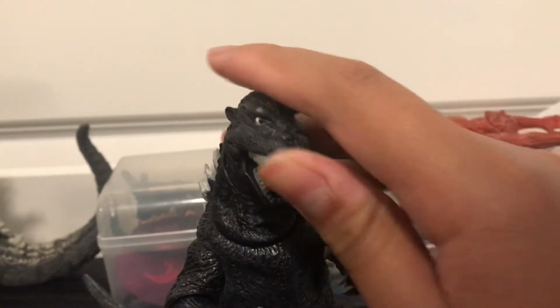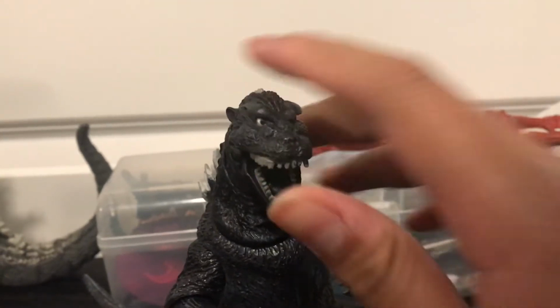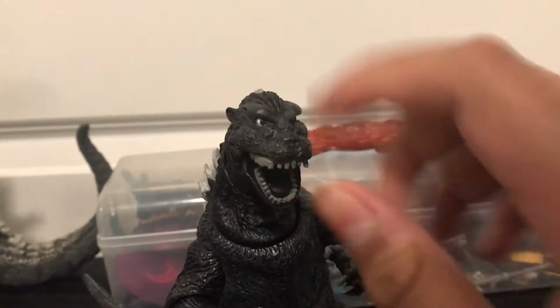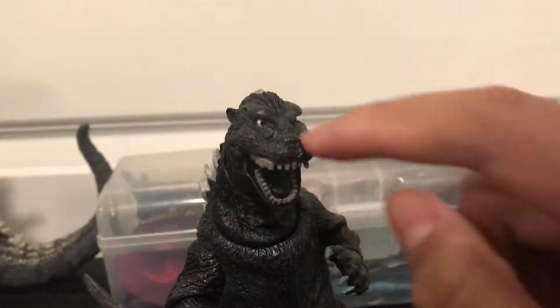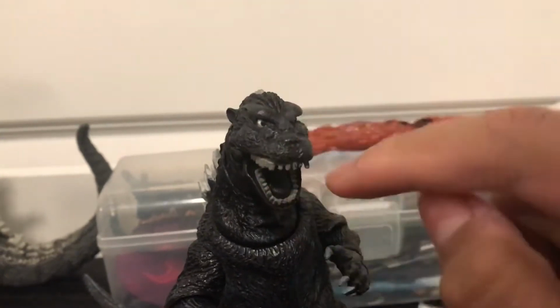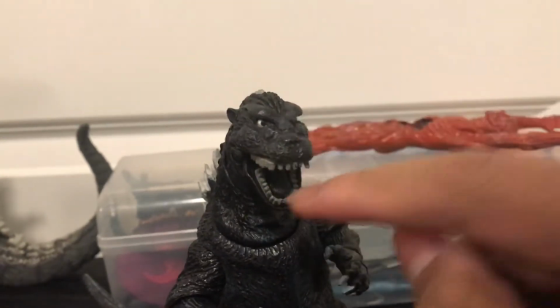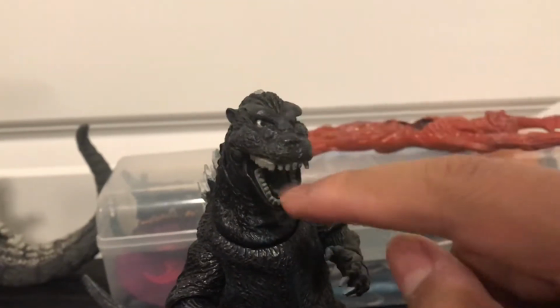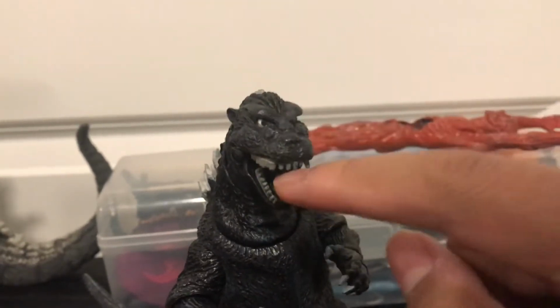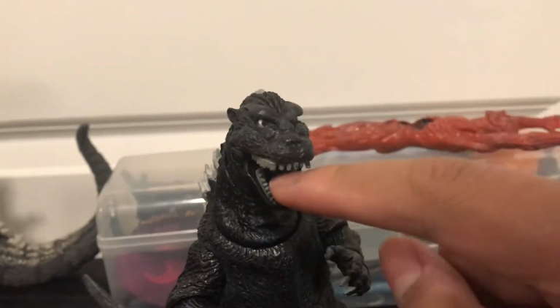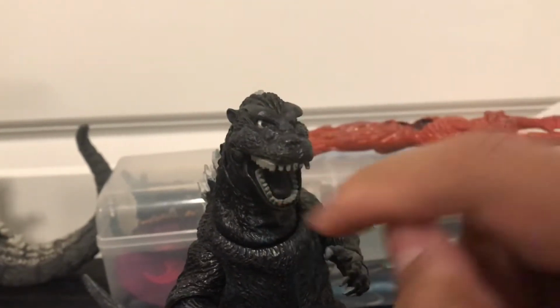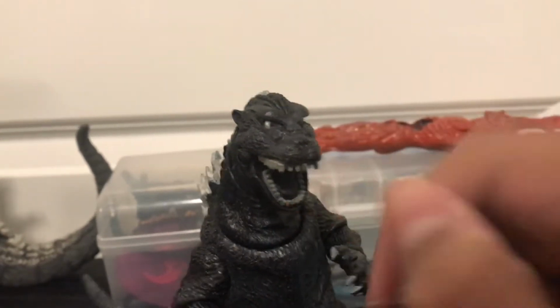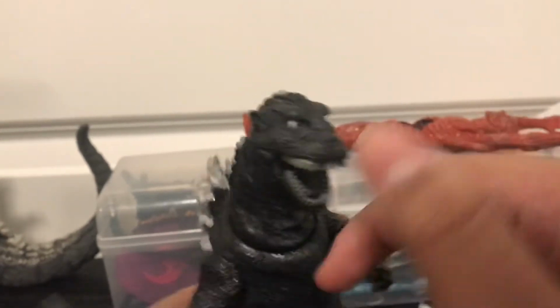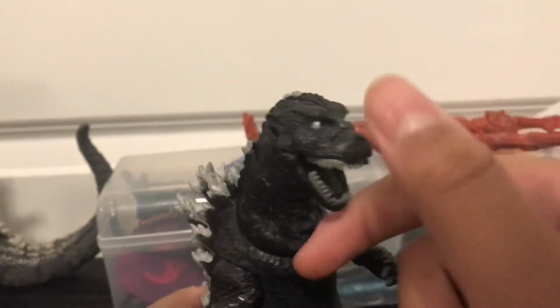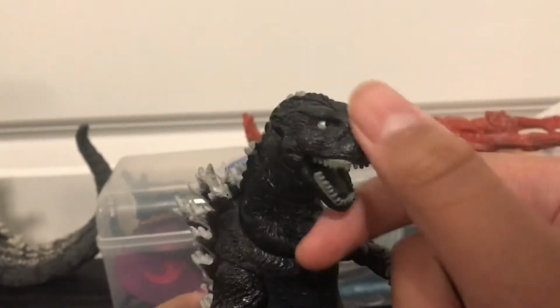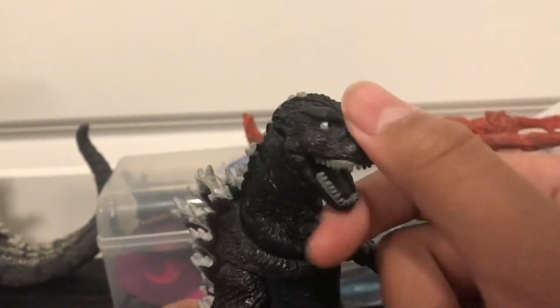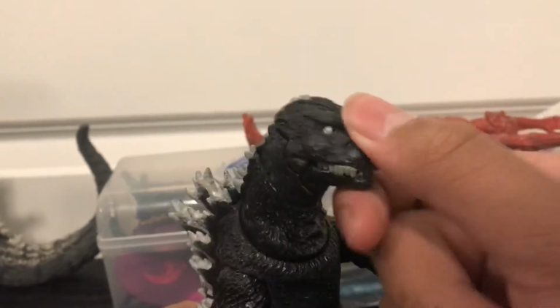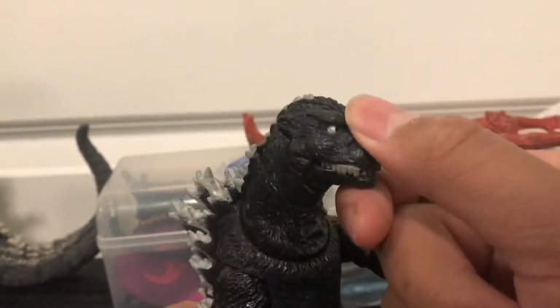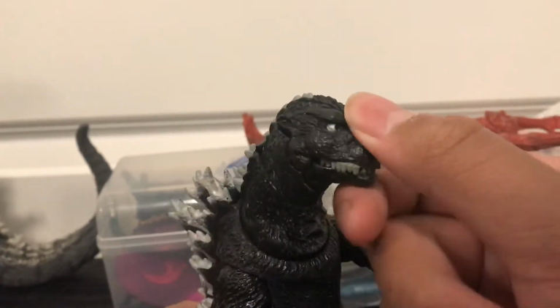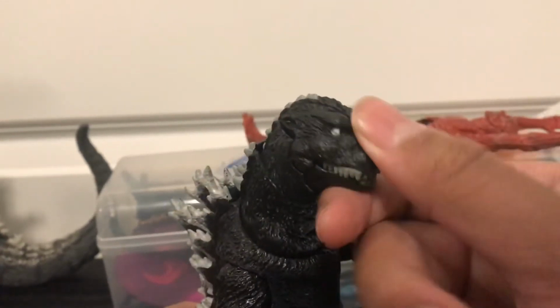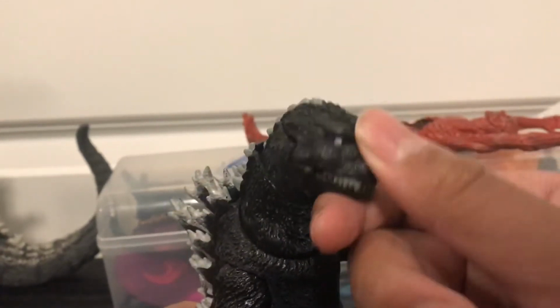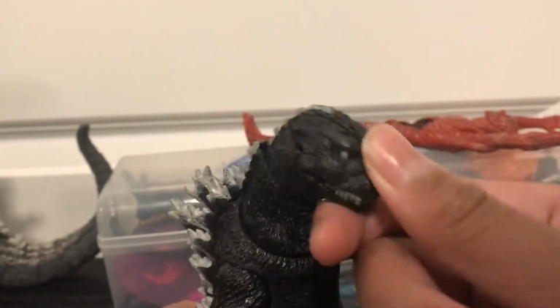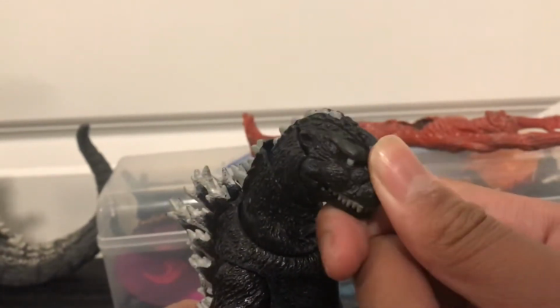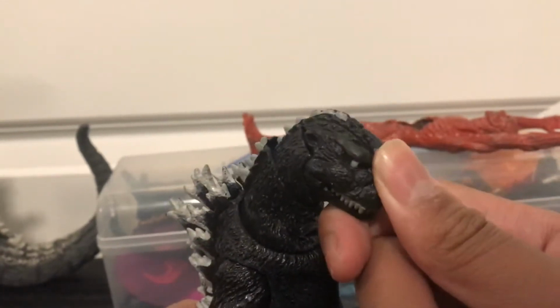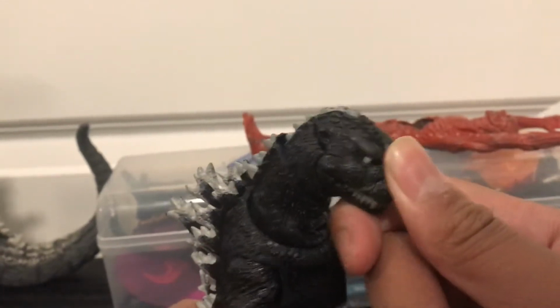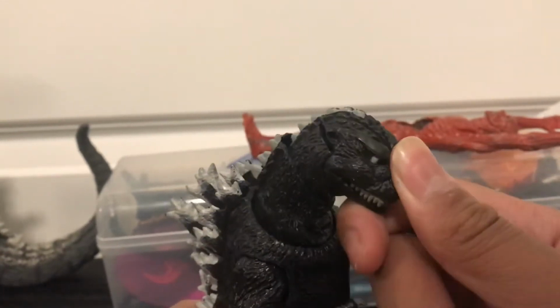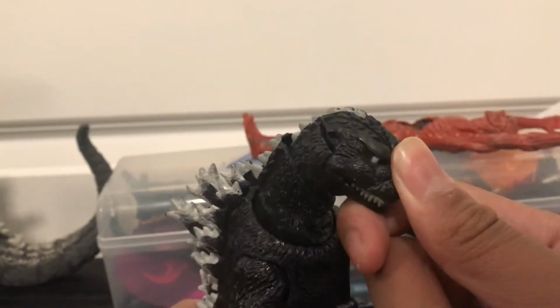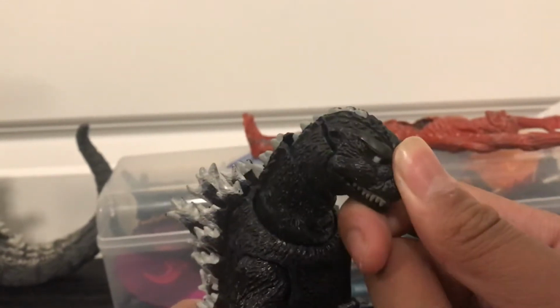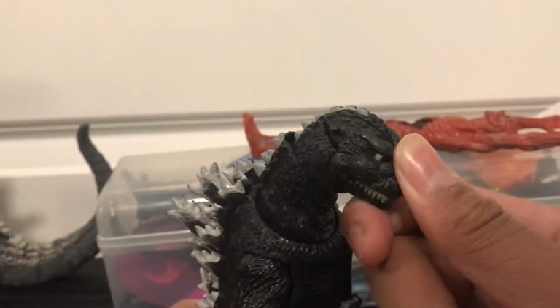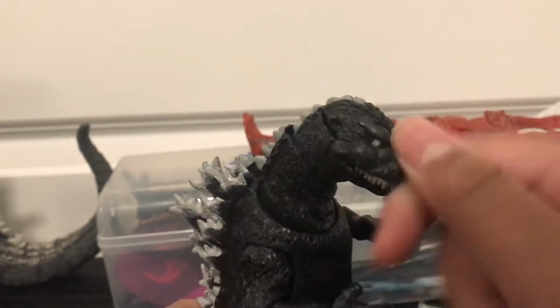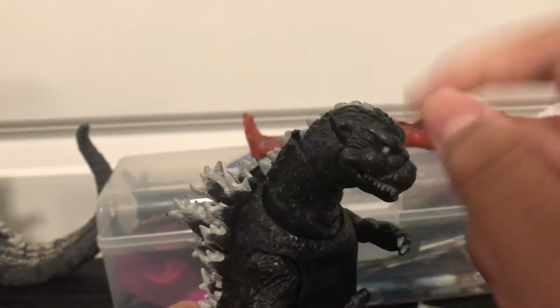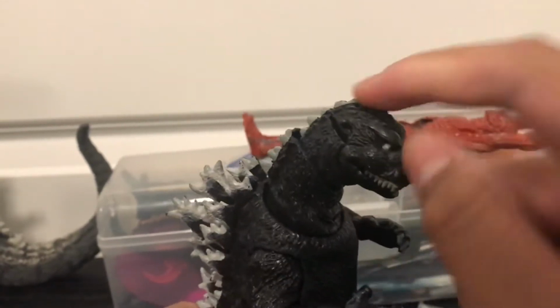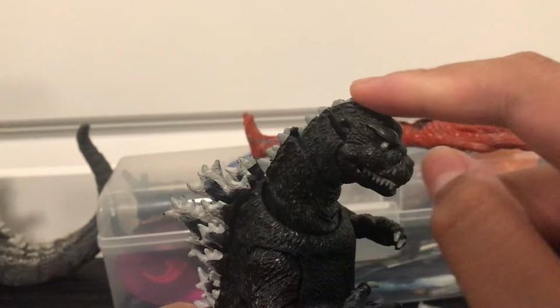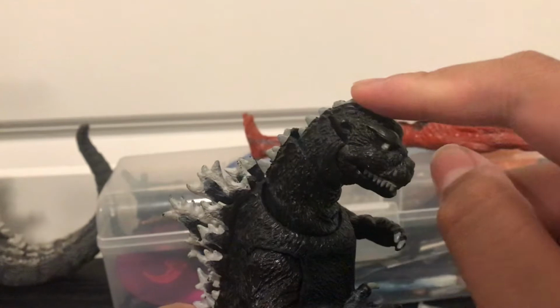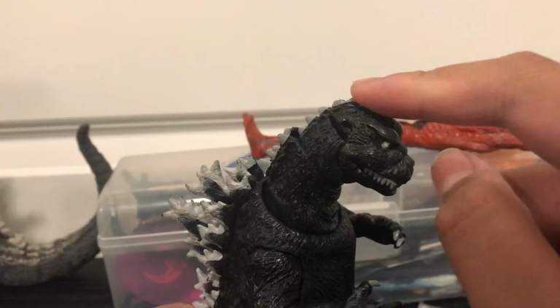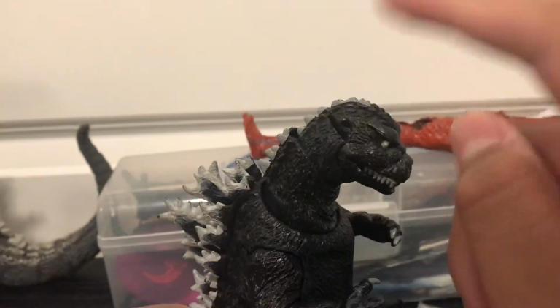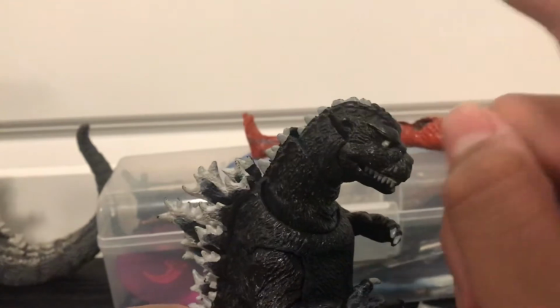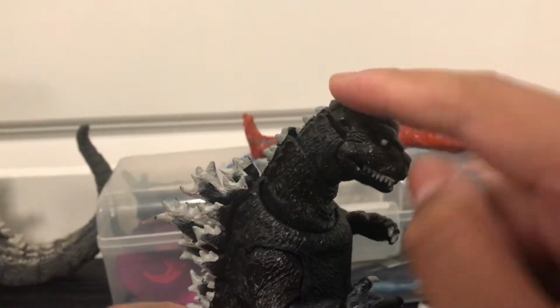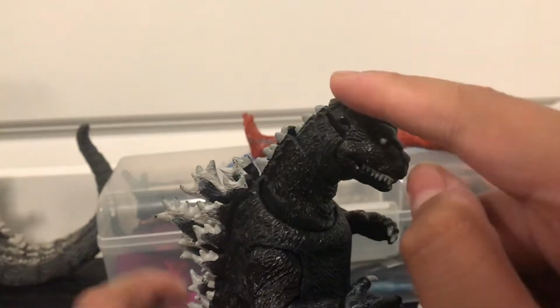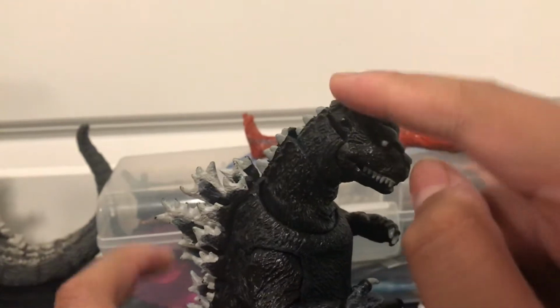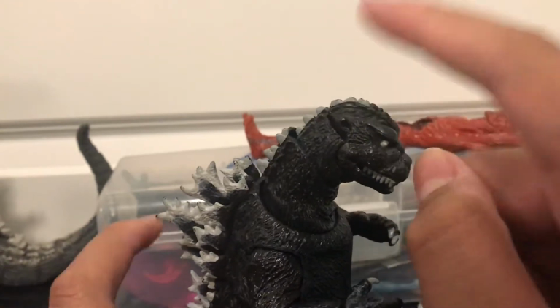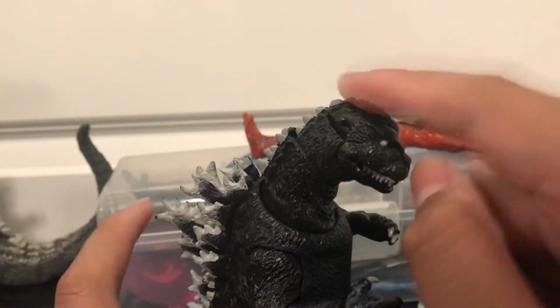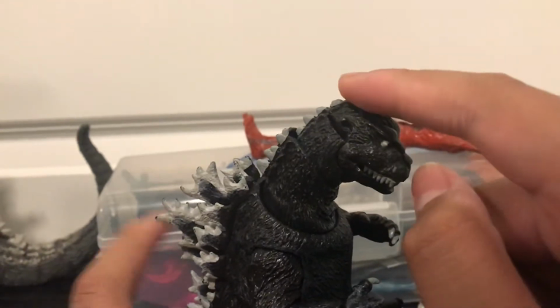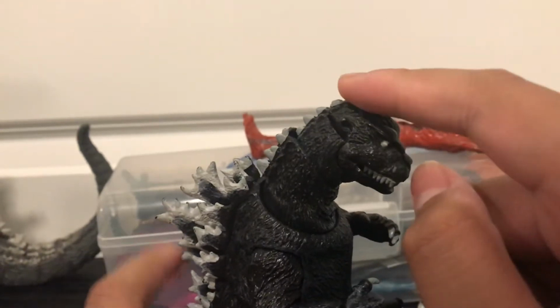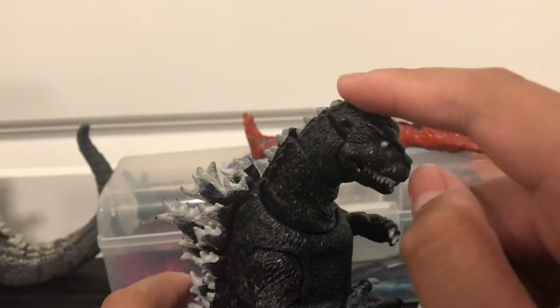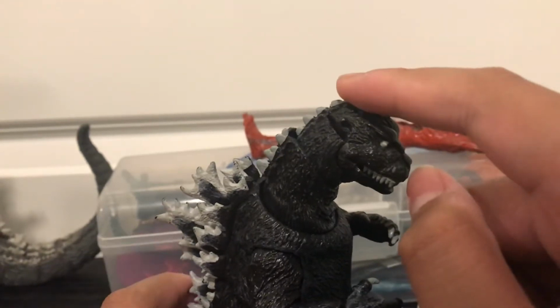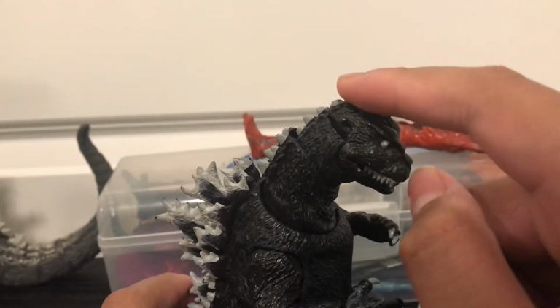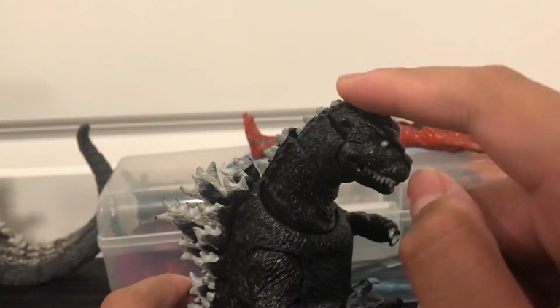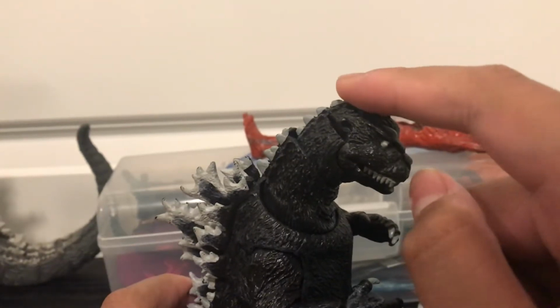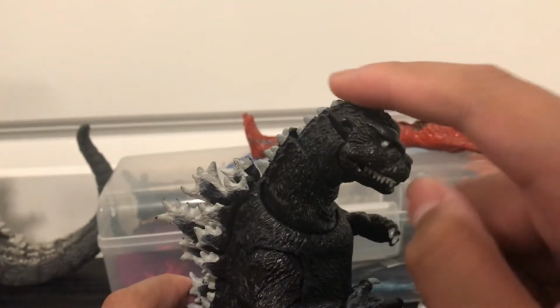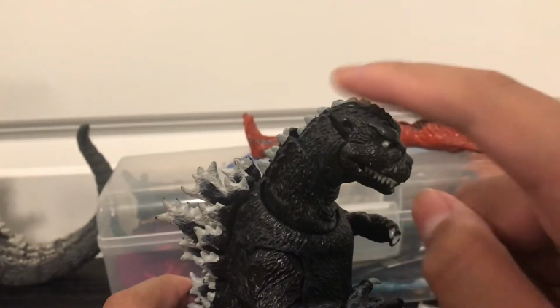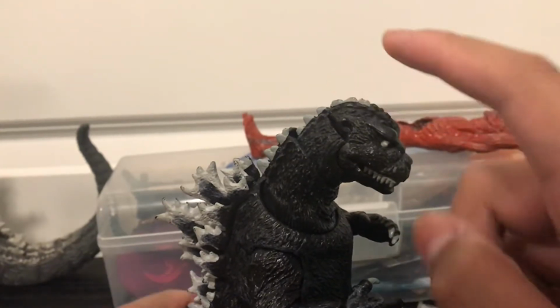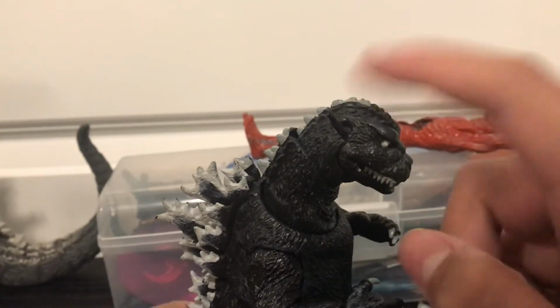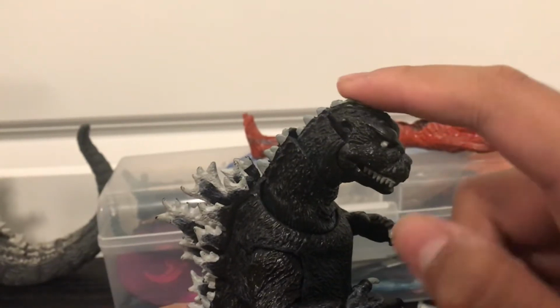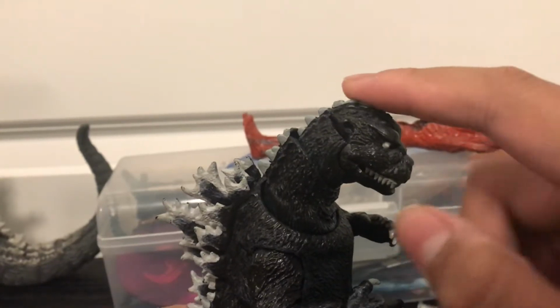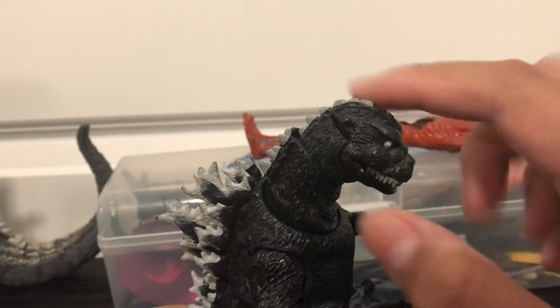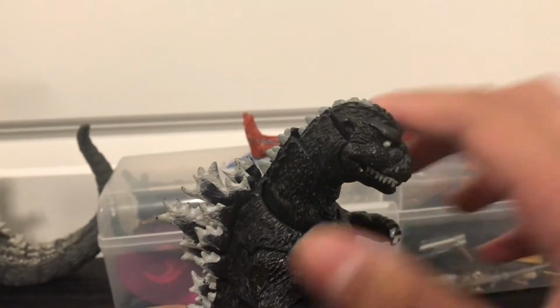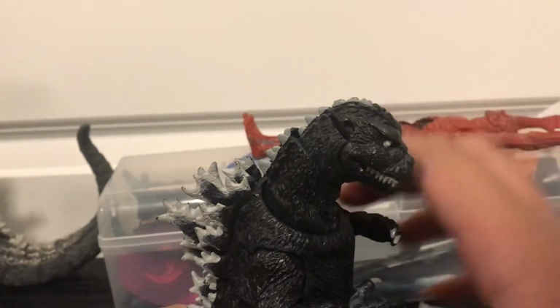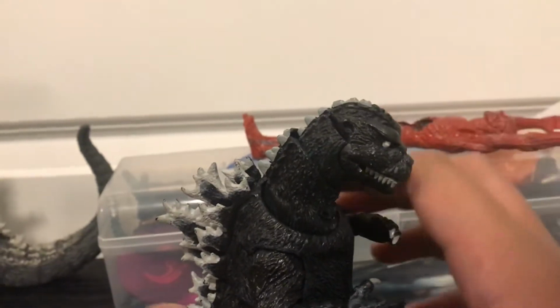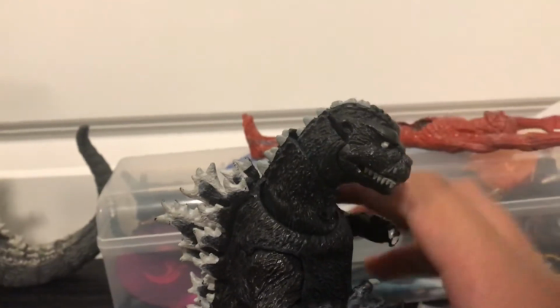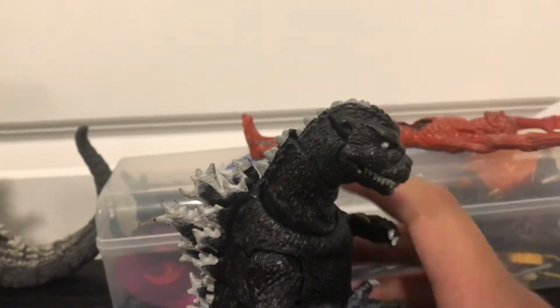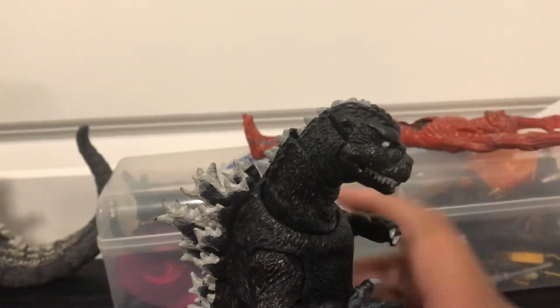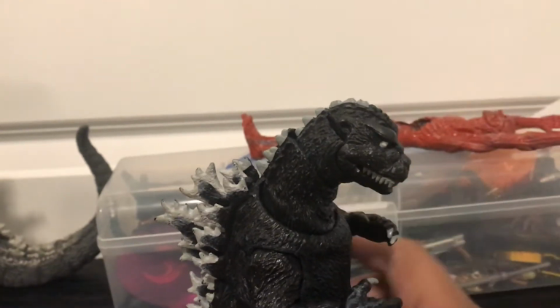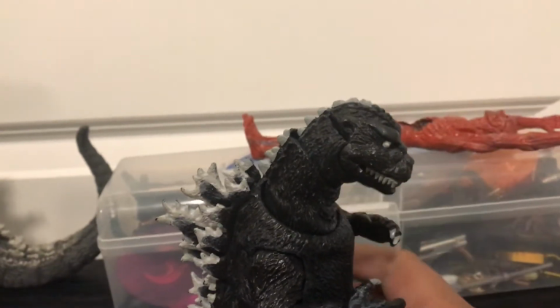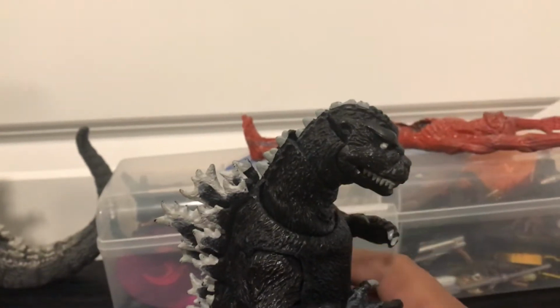That's why there's no accessory, which is sad. Now, articulation.